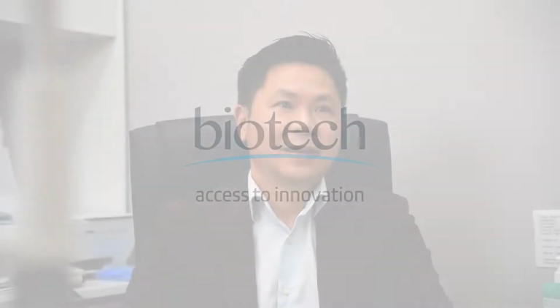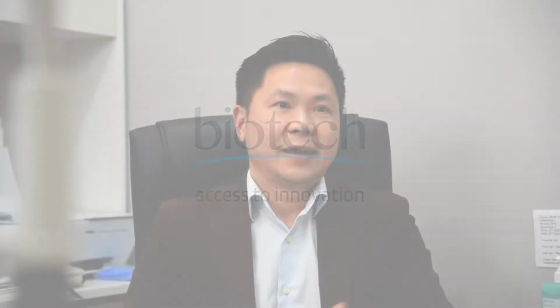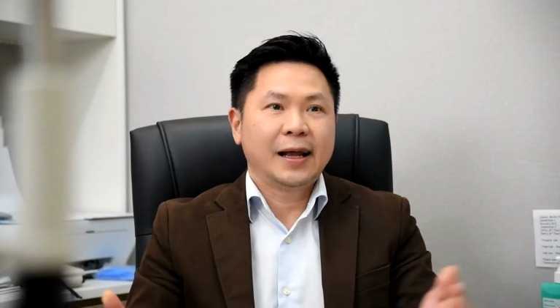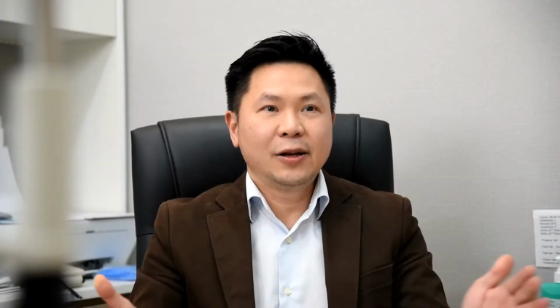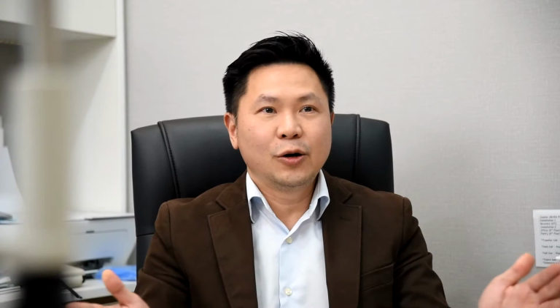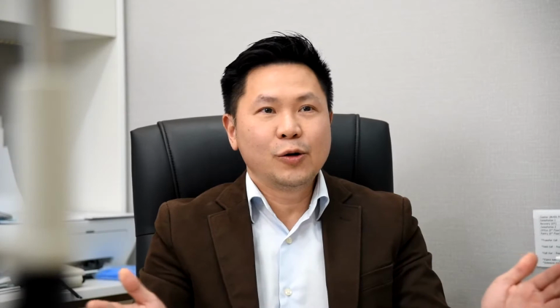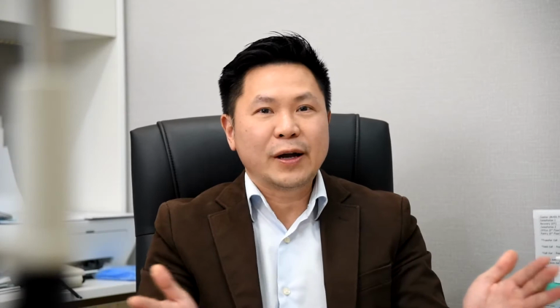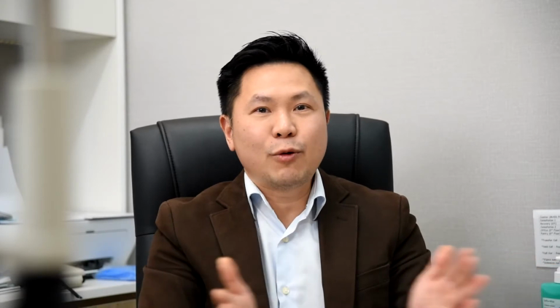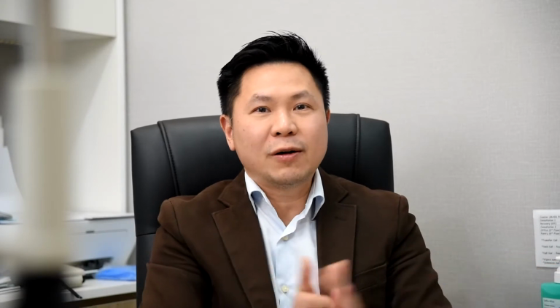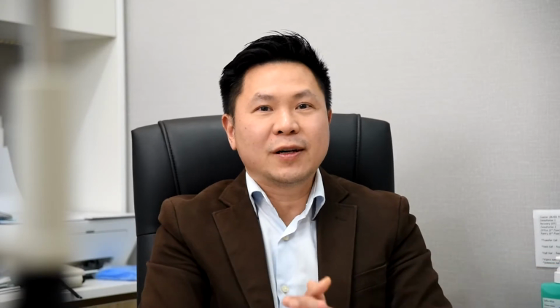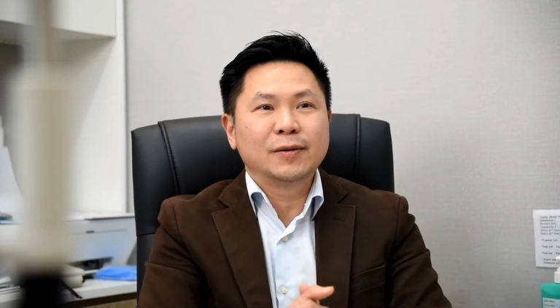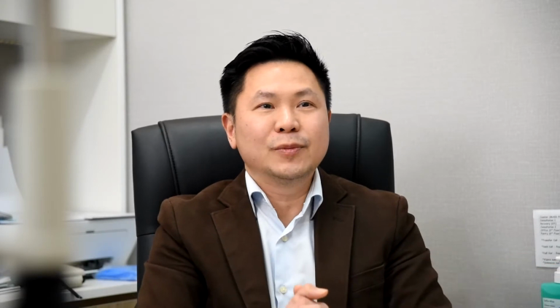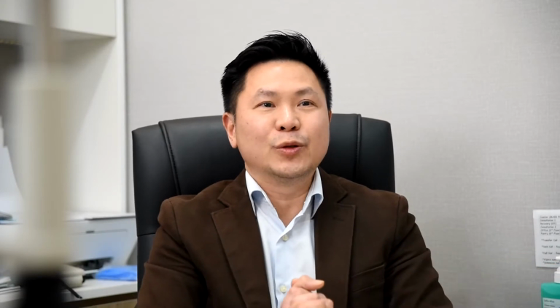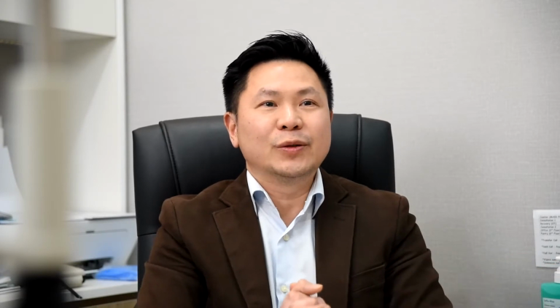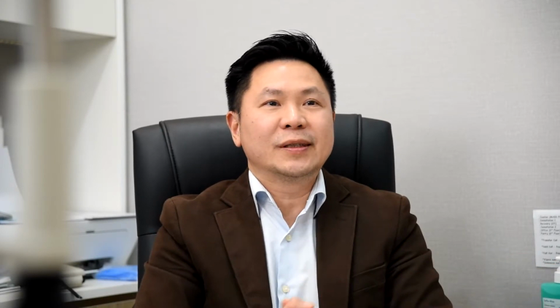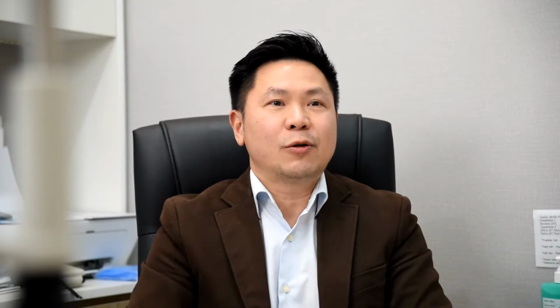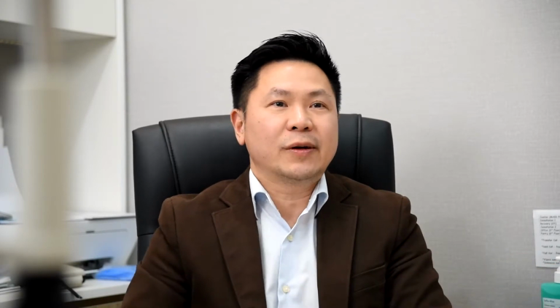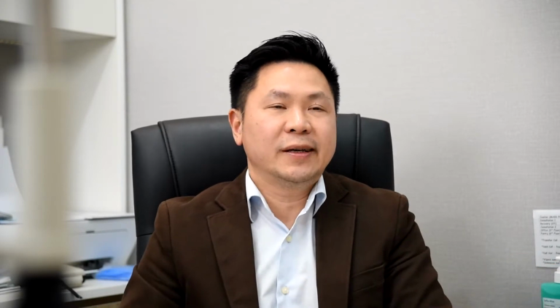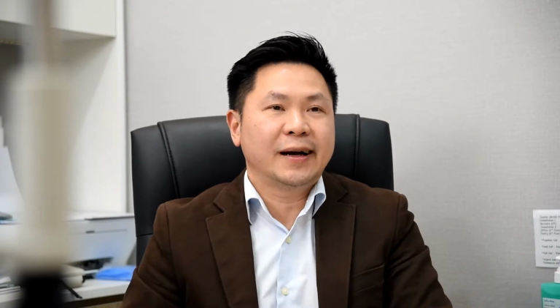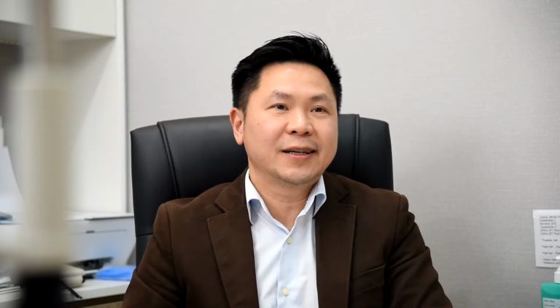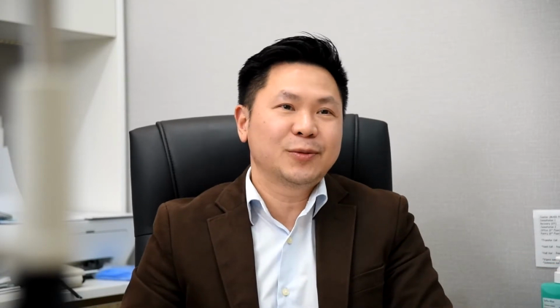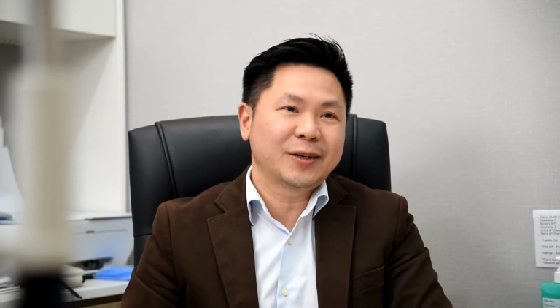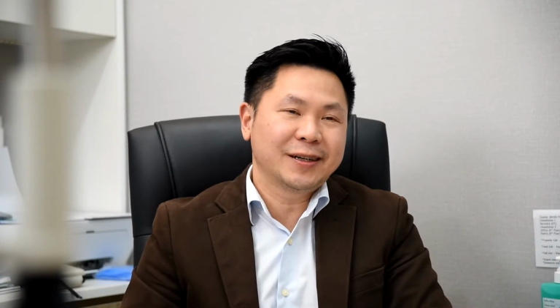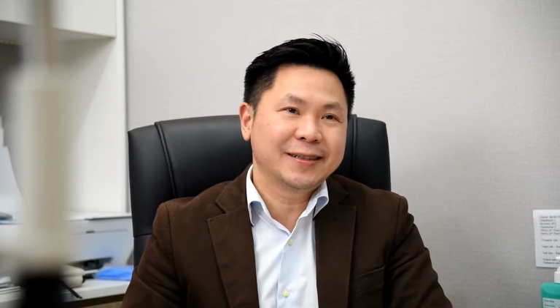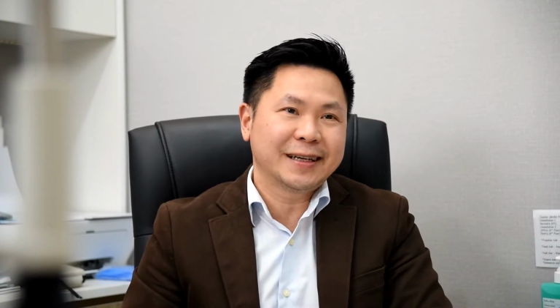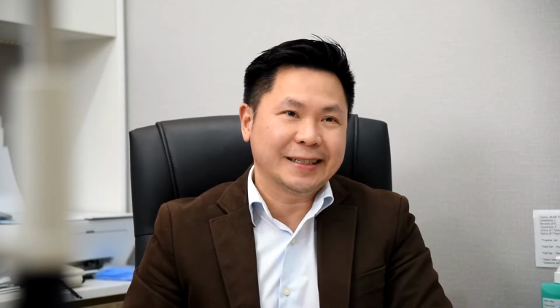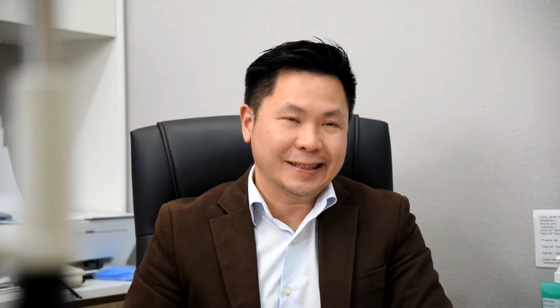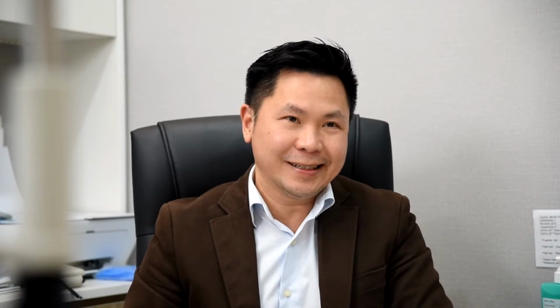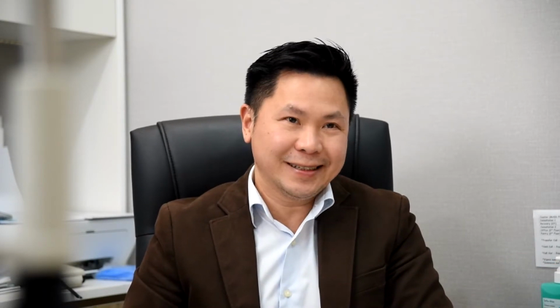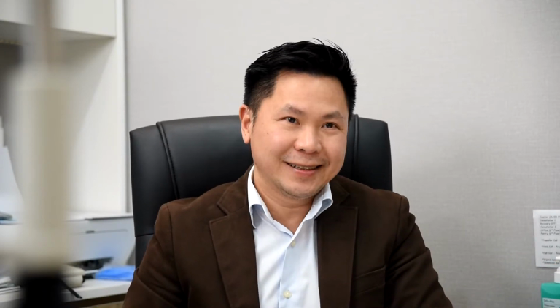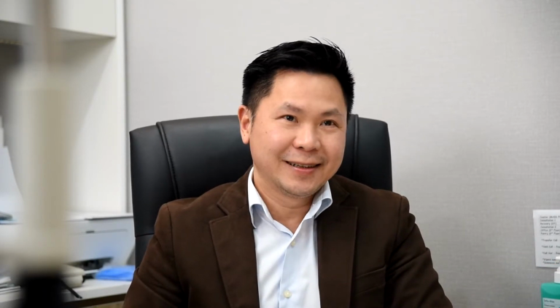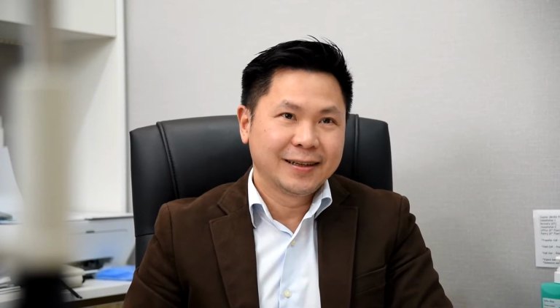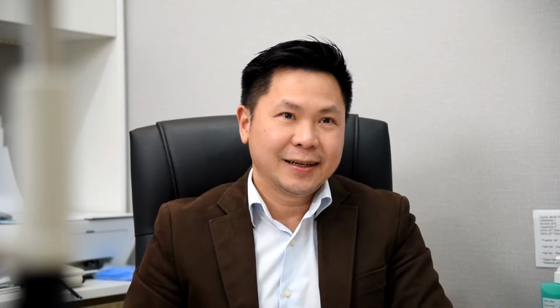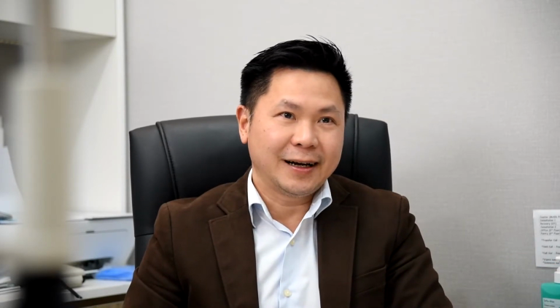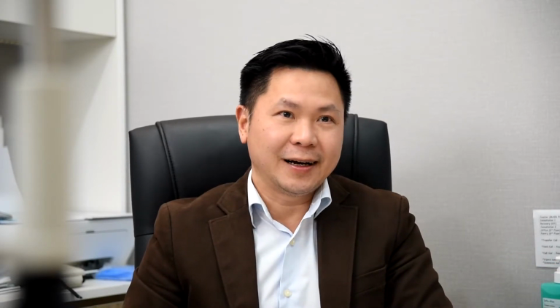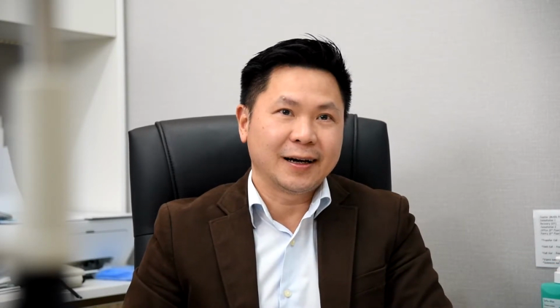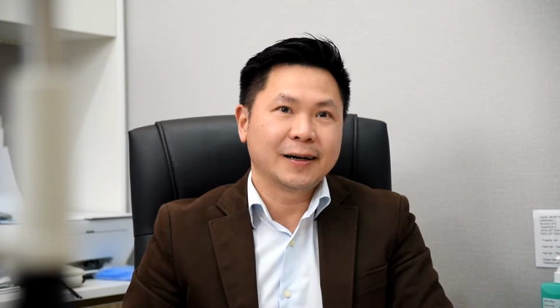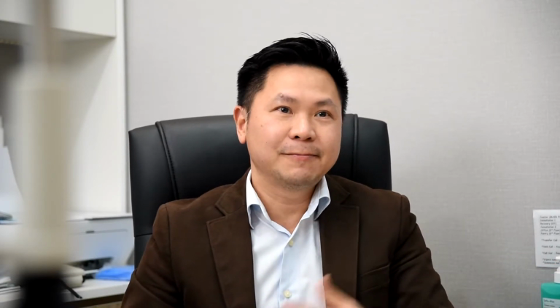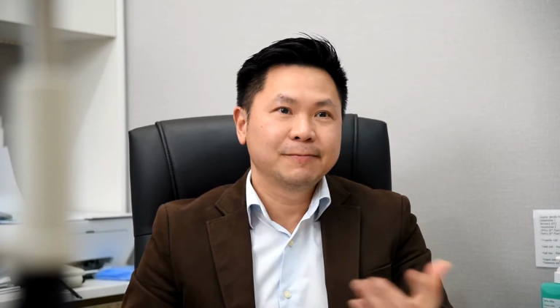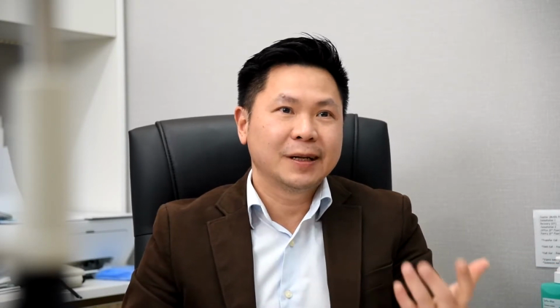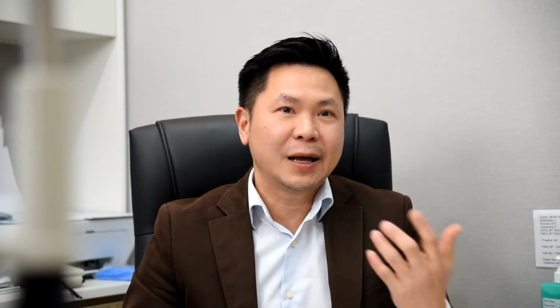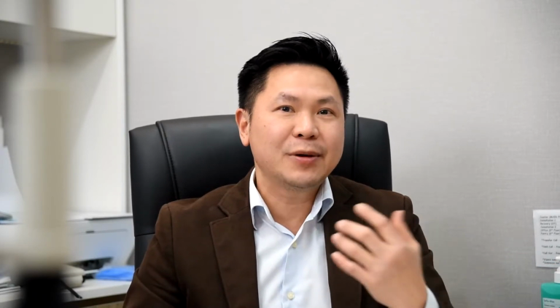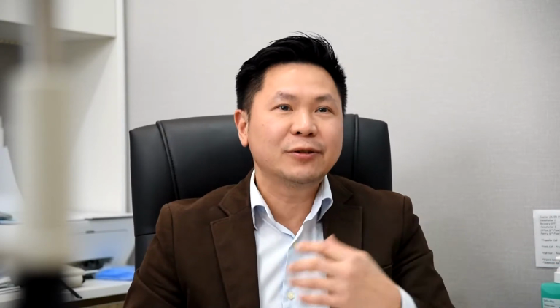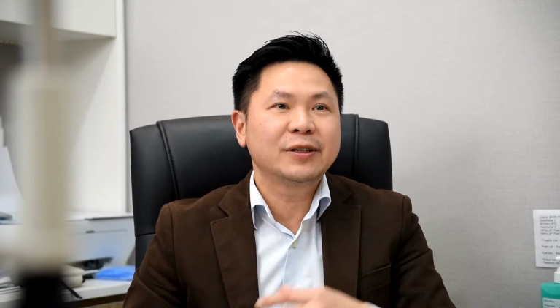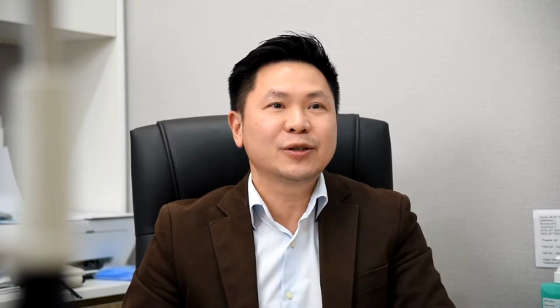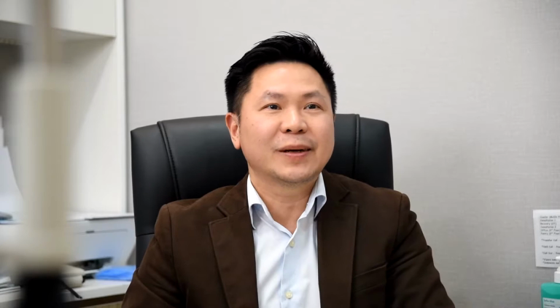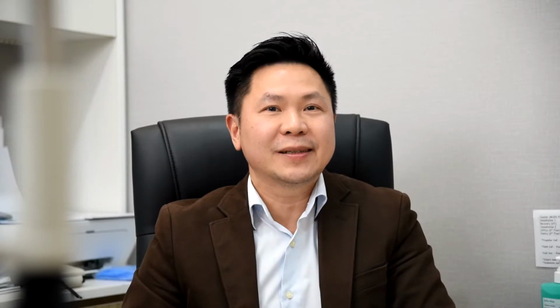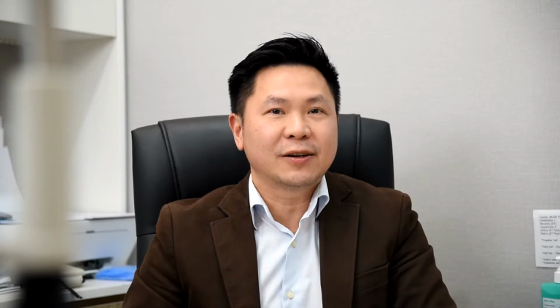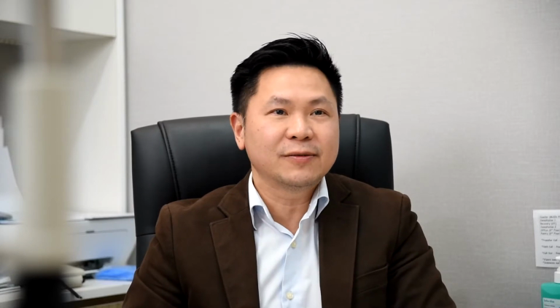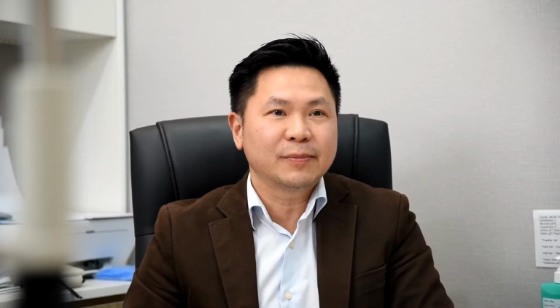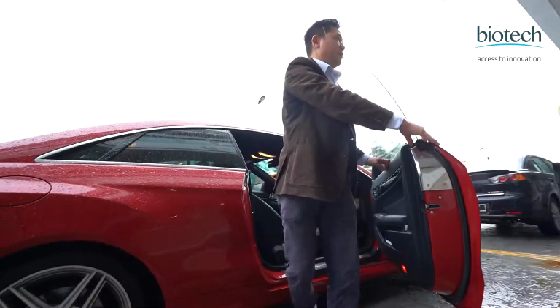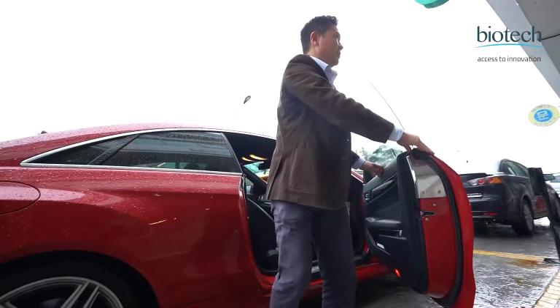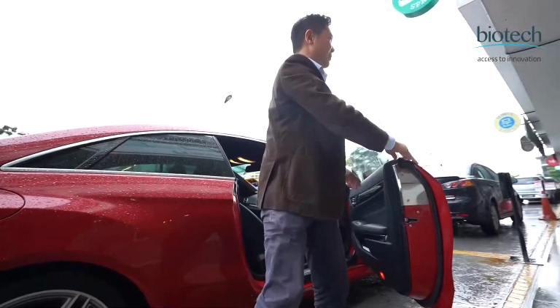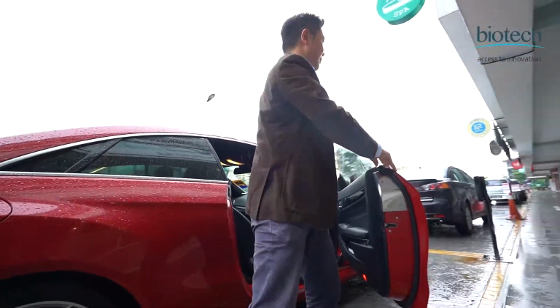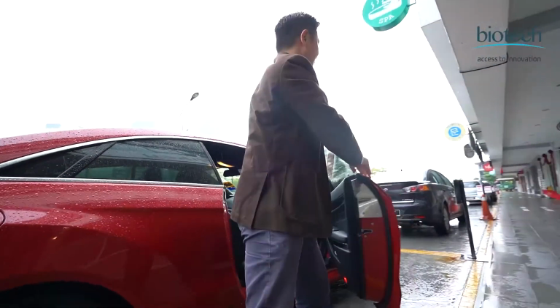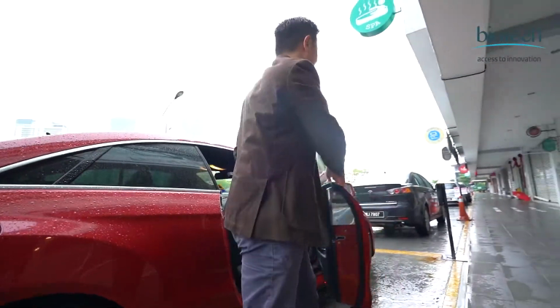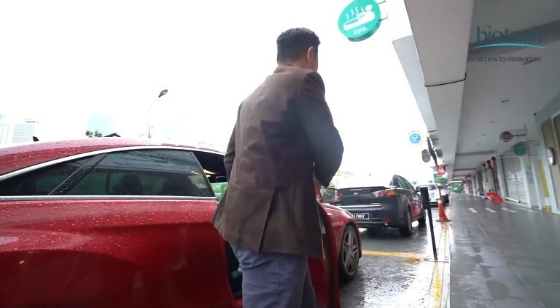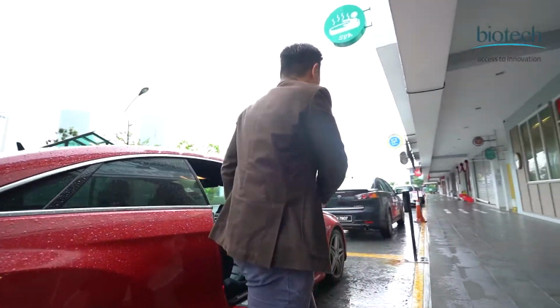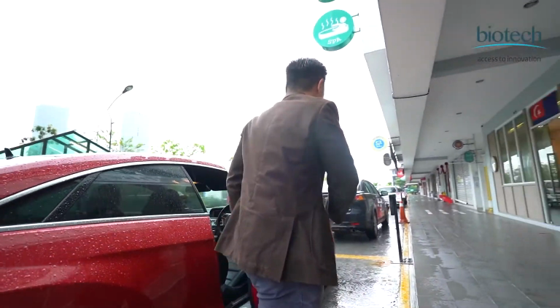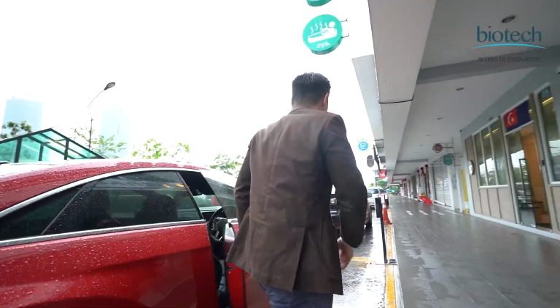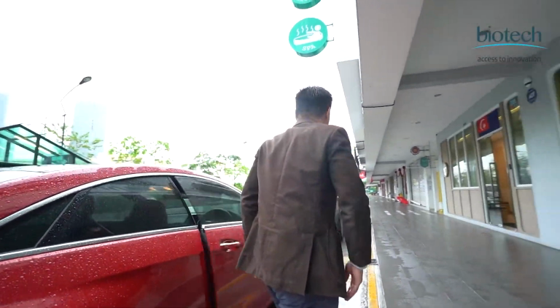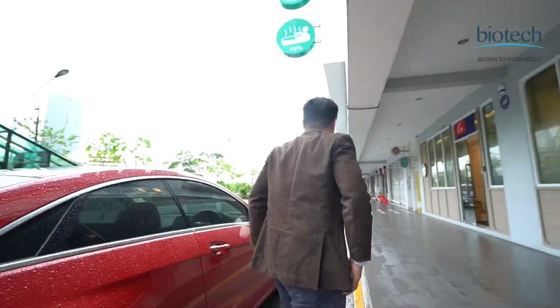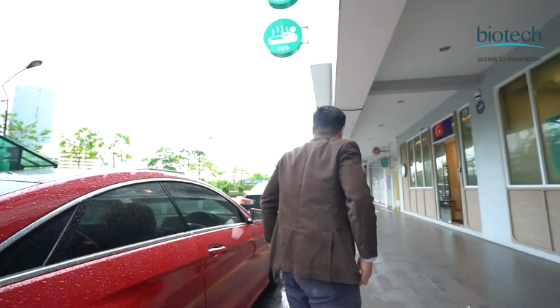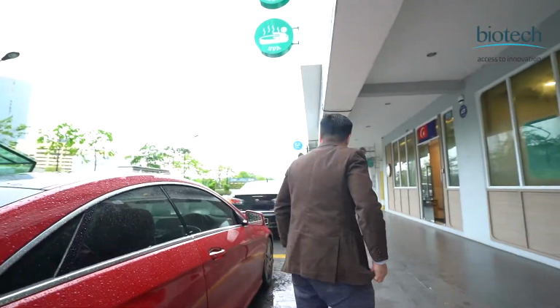Hello and welcome to South Key Eye Specialist Center. Let me introduce myself. My name is Dr. Yip.